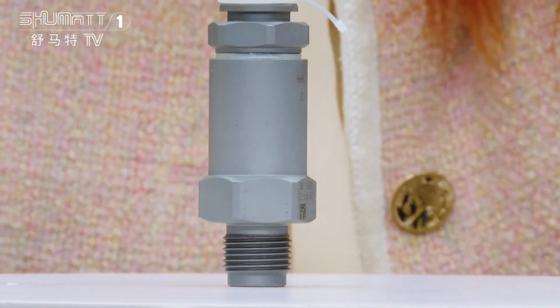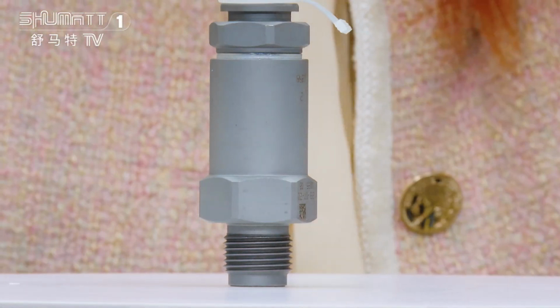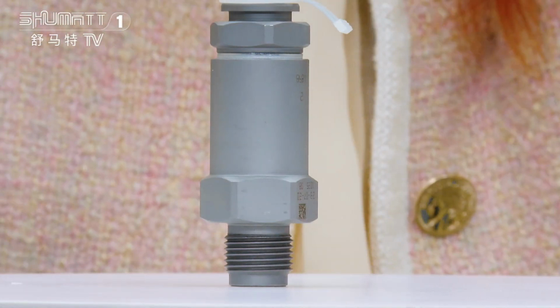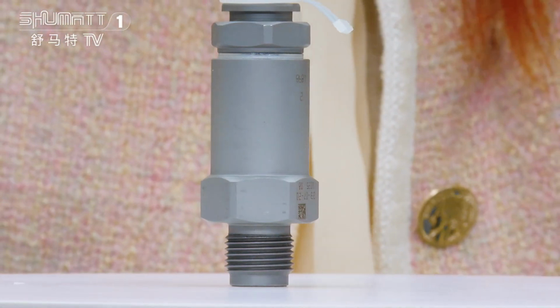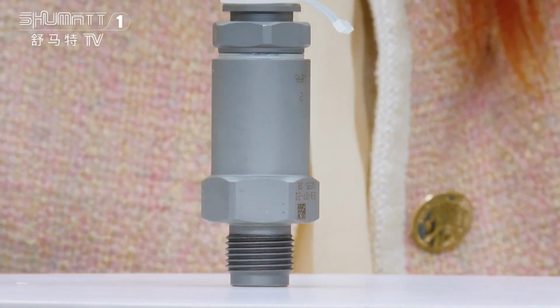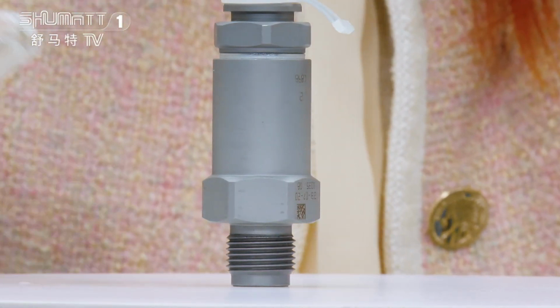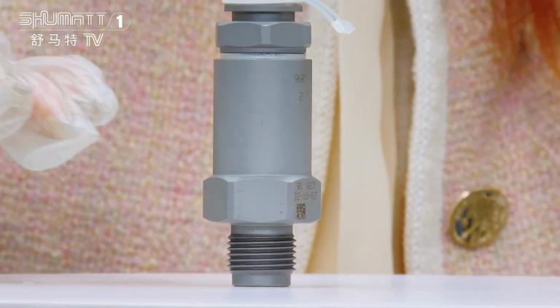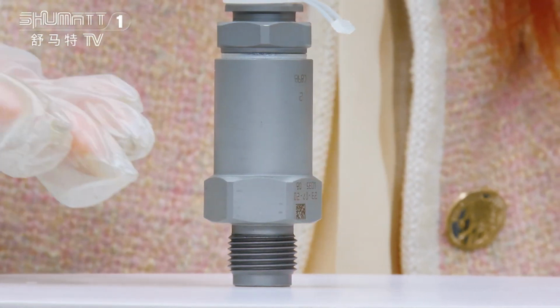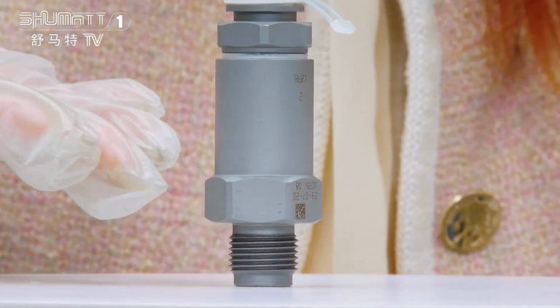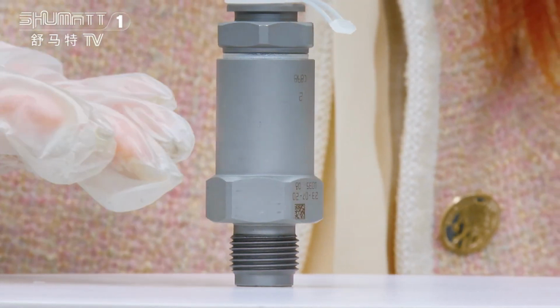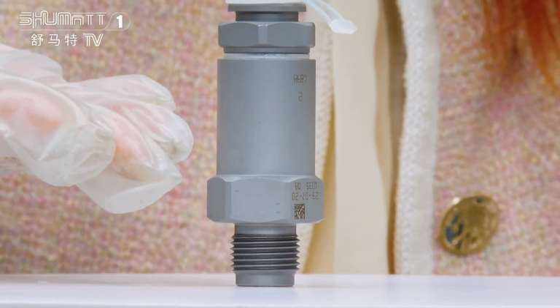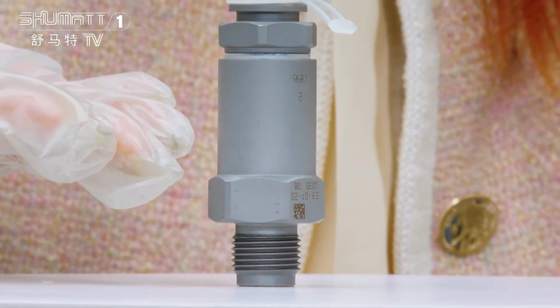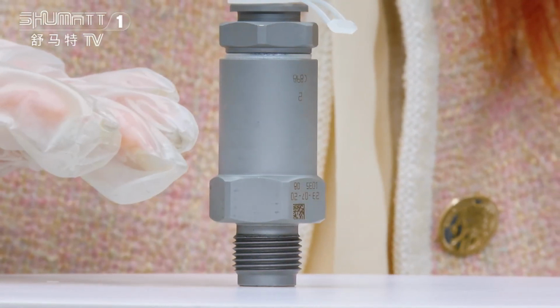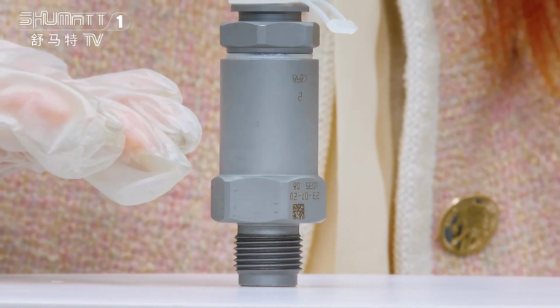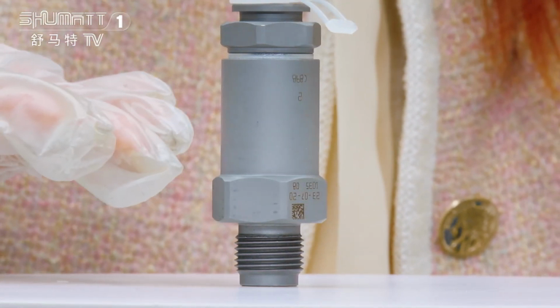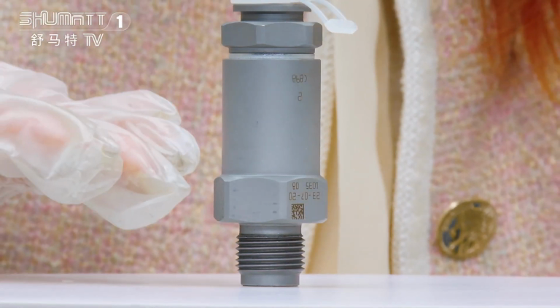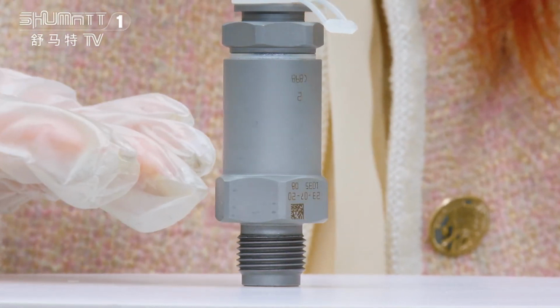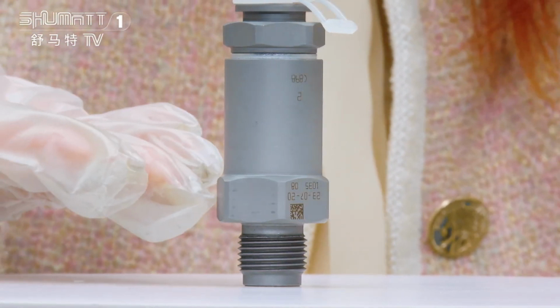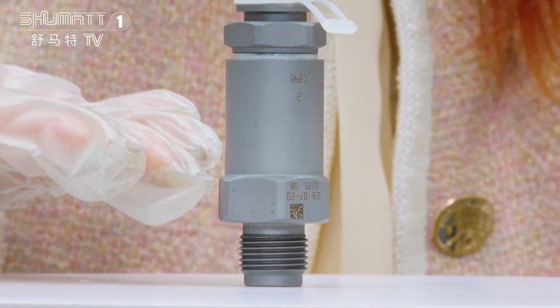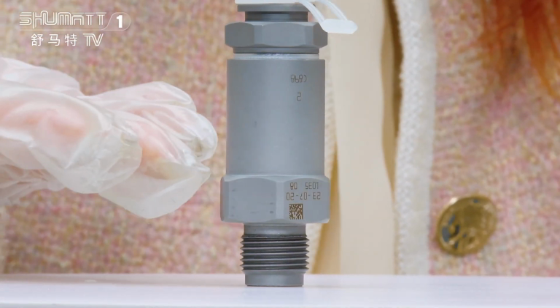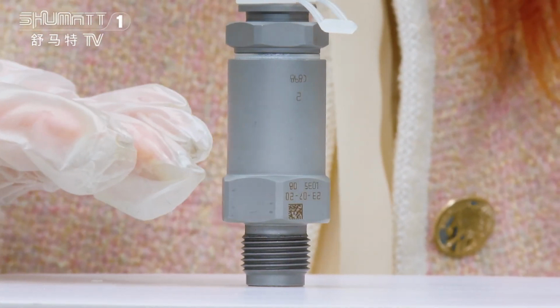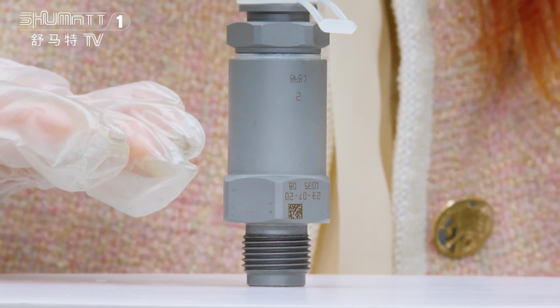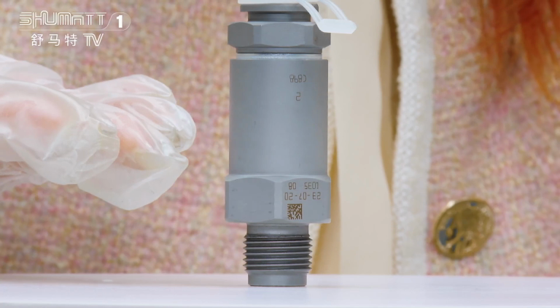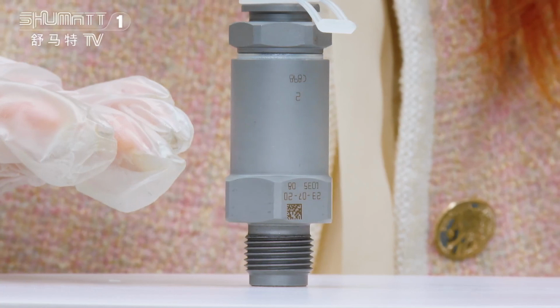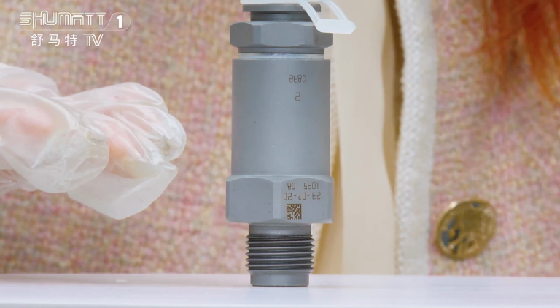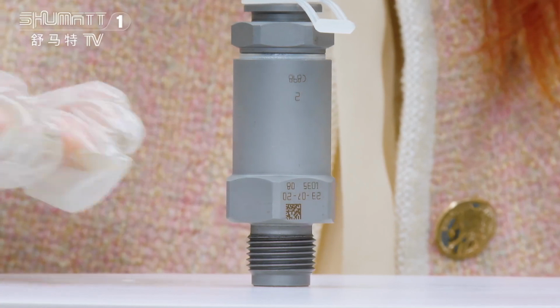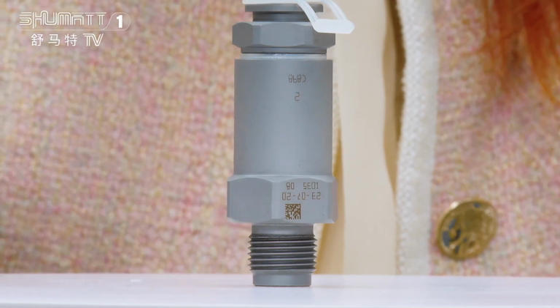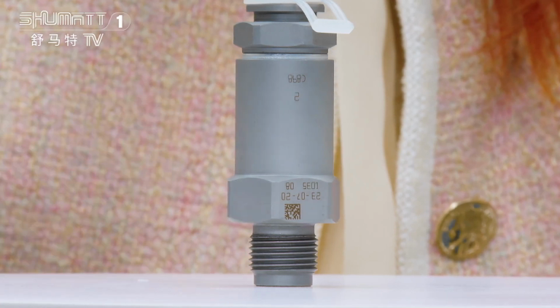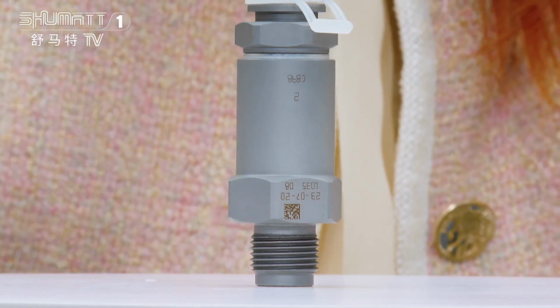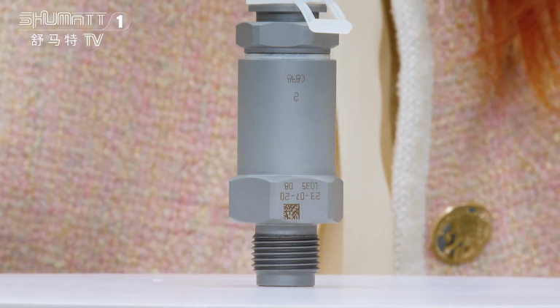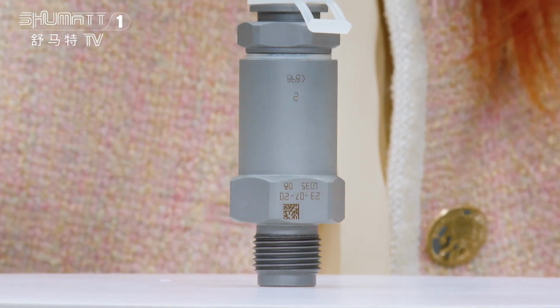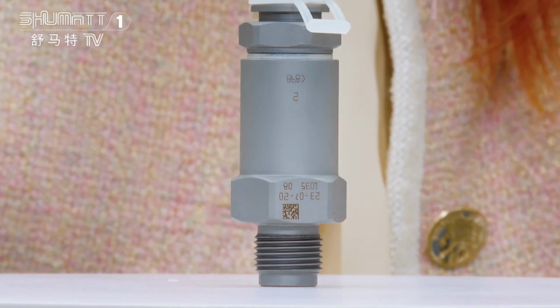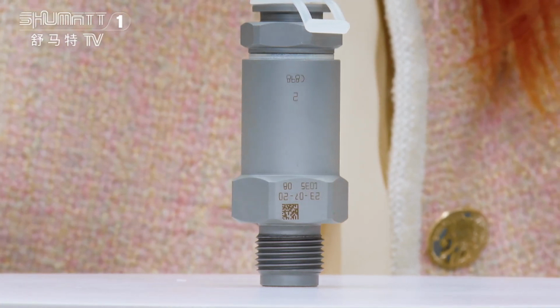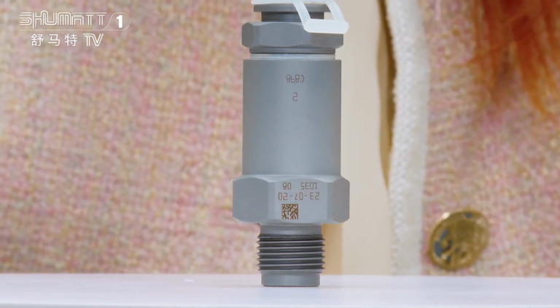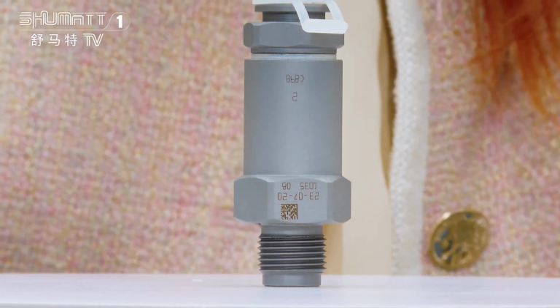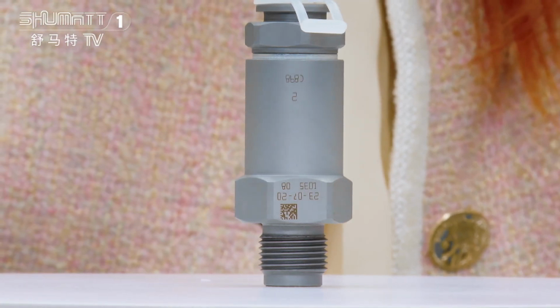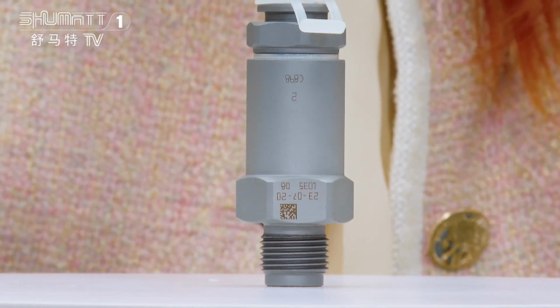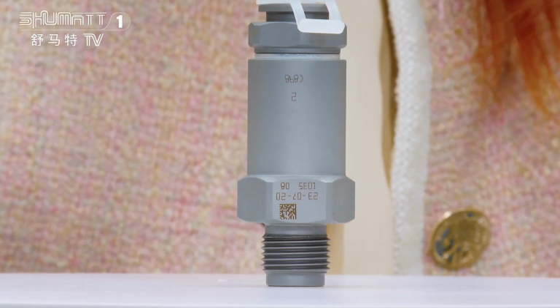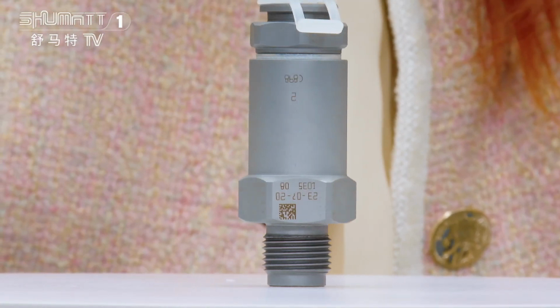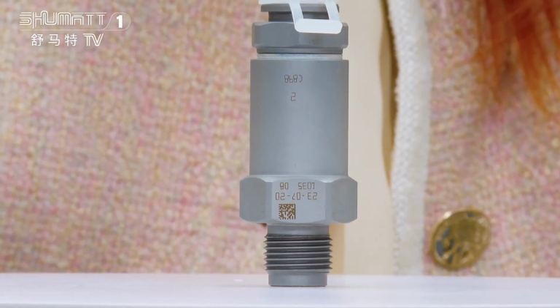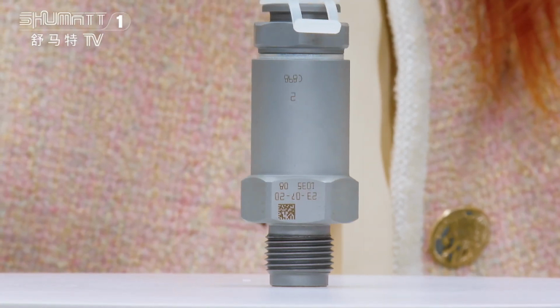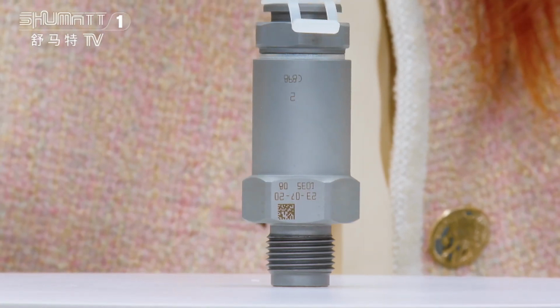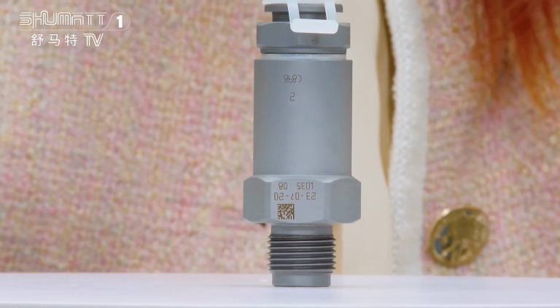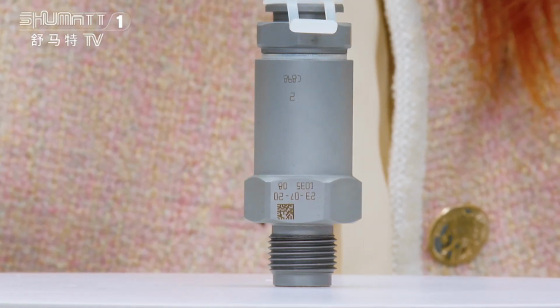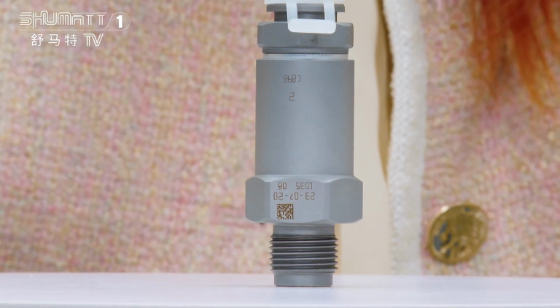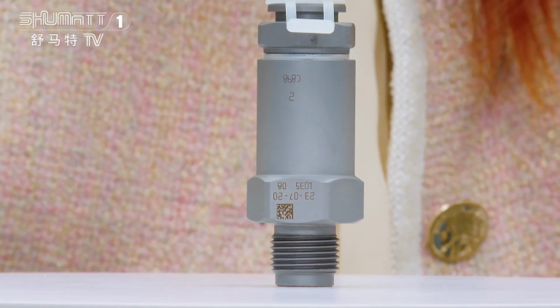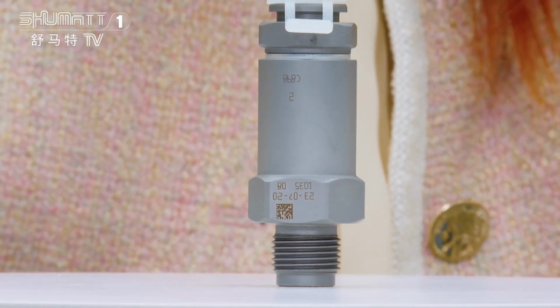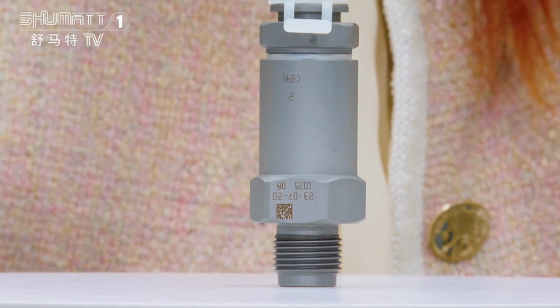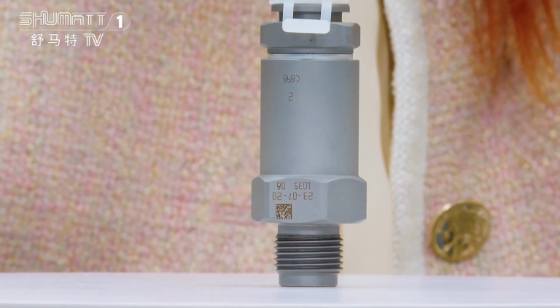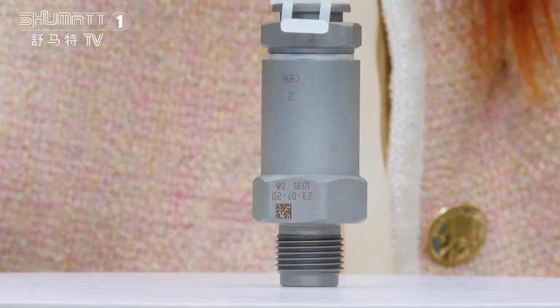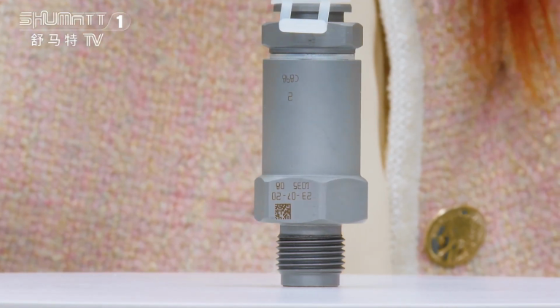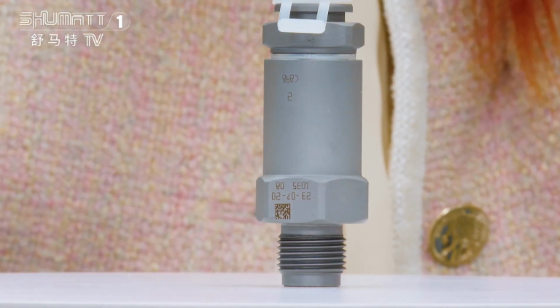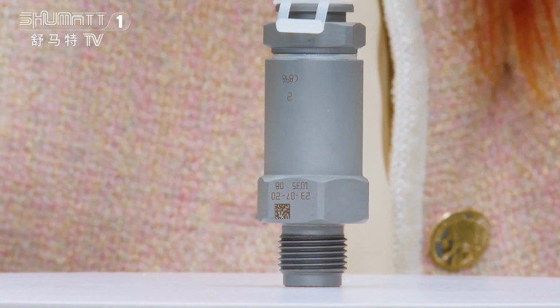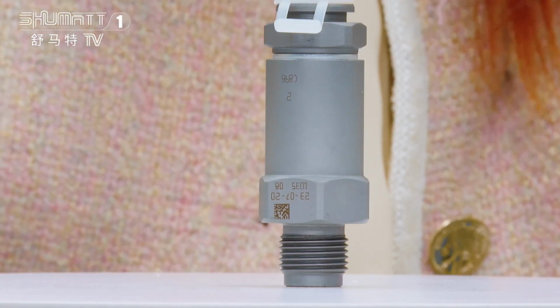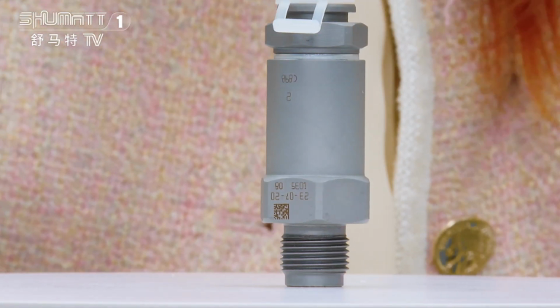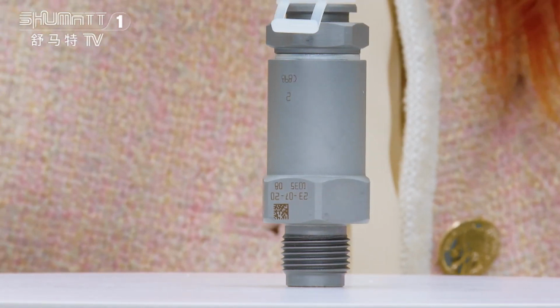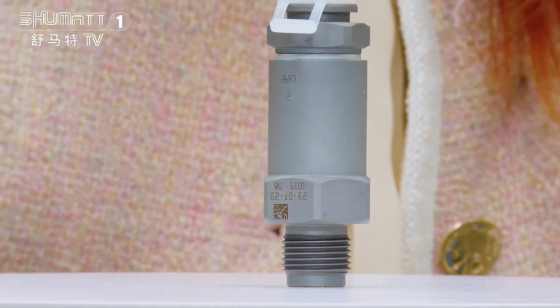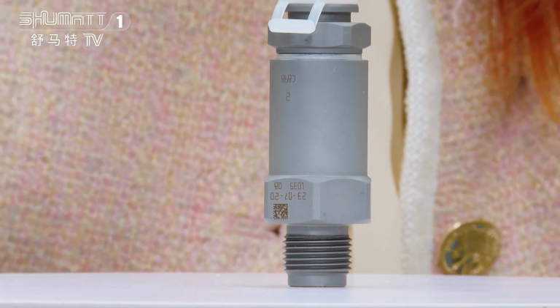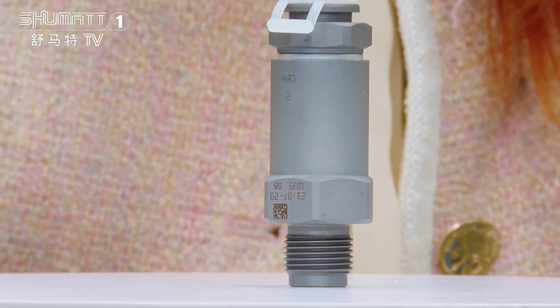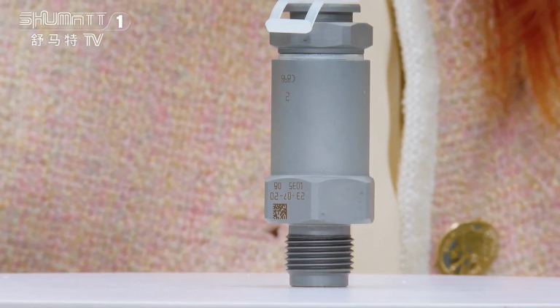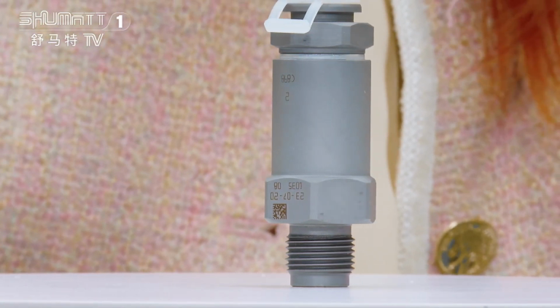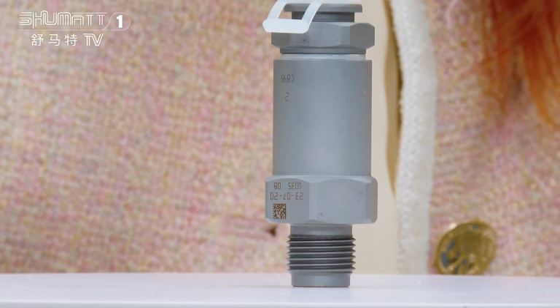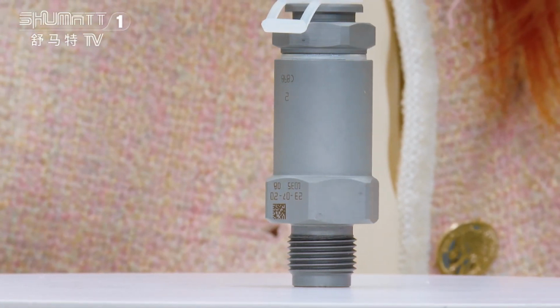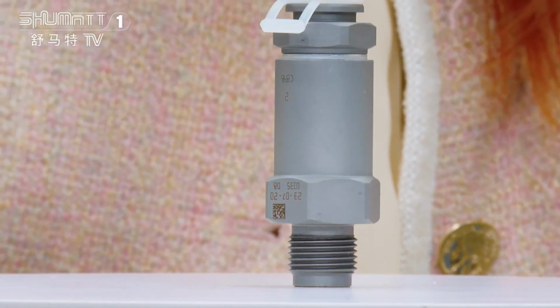On the surface you will see some other details like the engraved number and QR code. If you want to know more information, you can use your phone to scan it to get more.